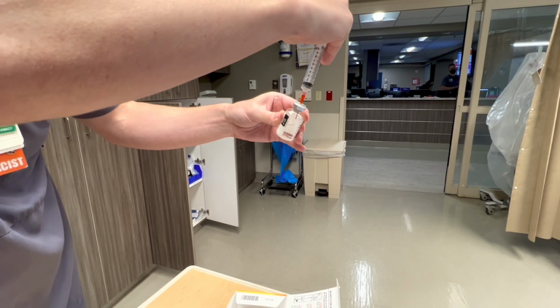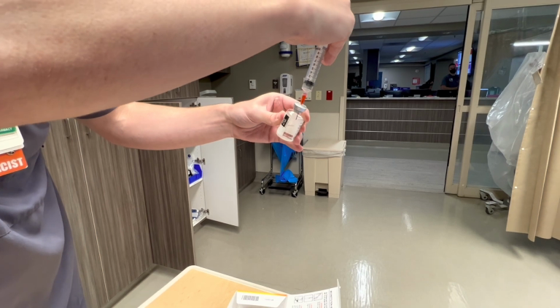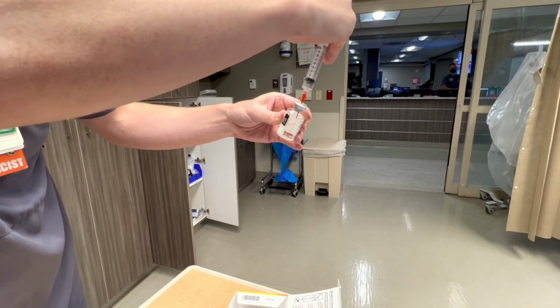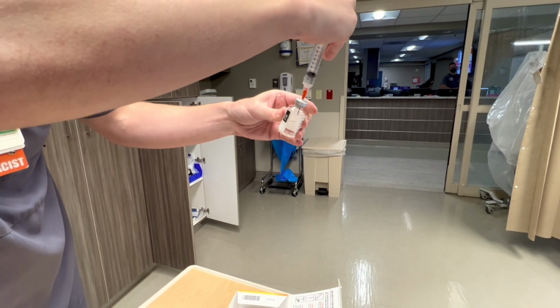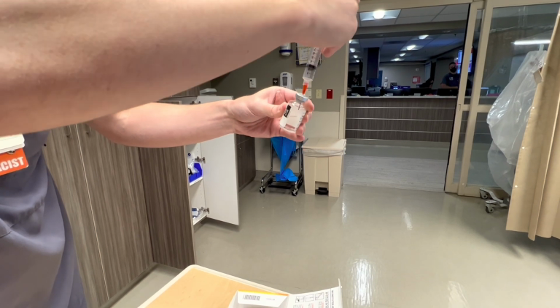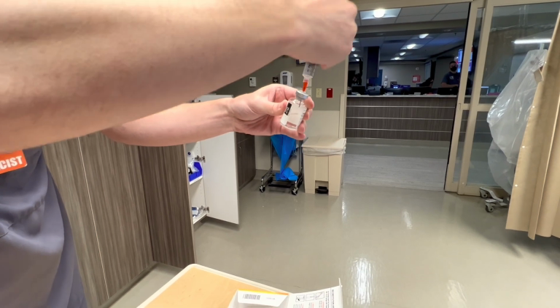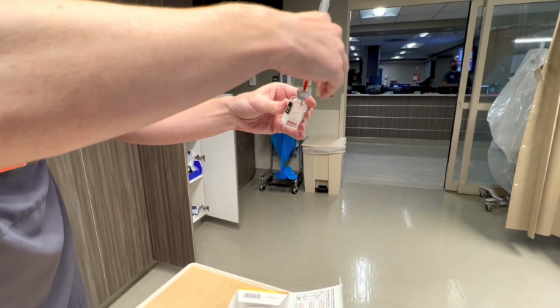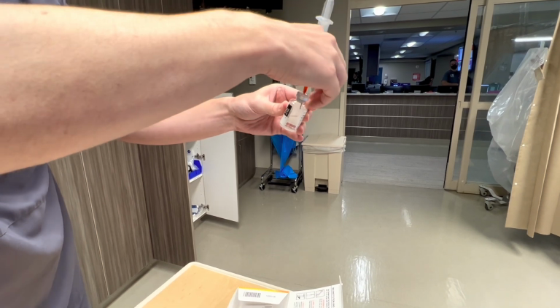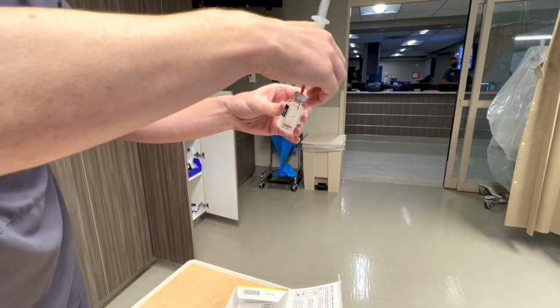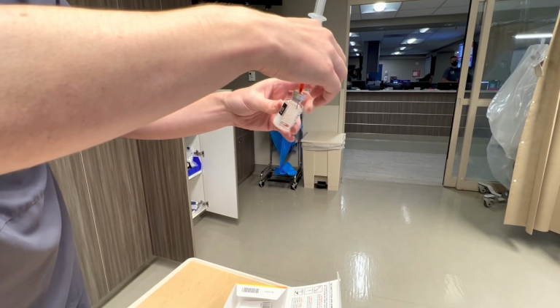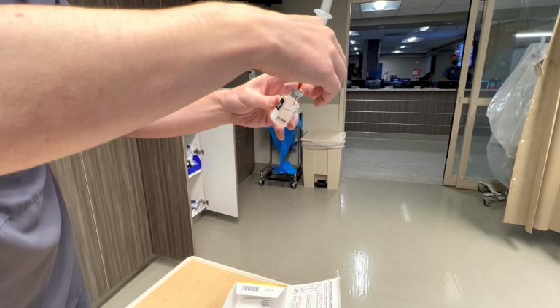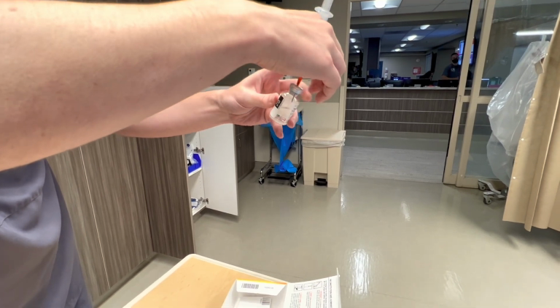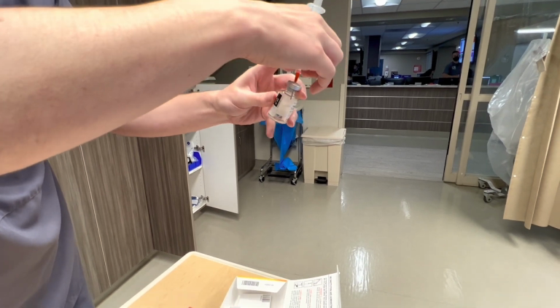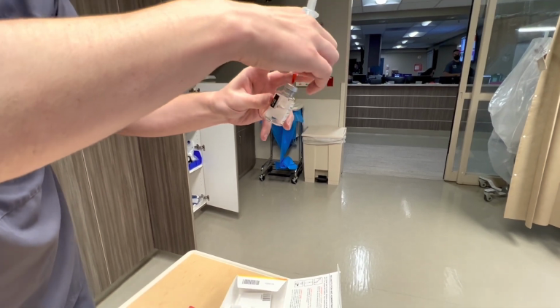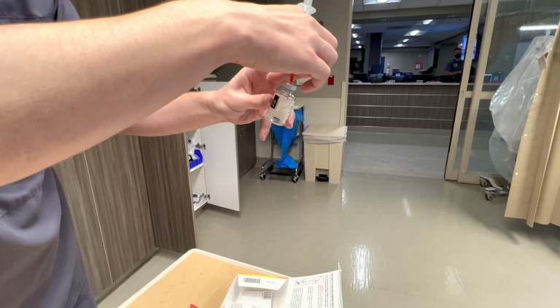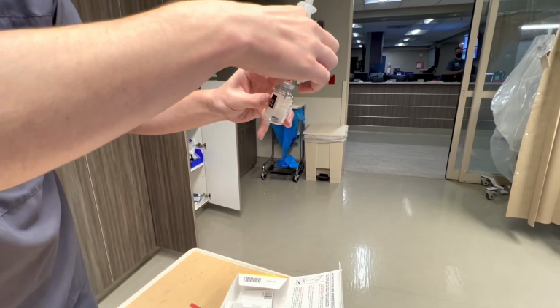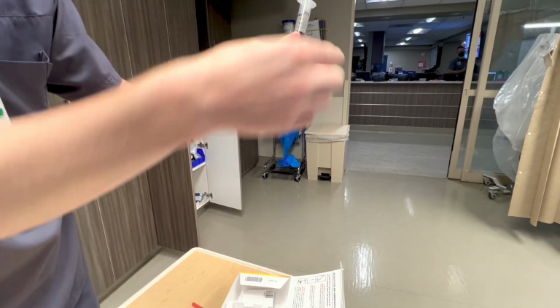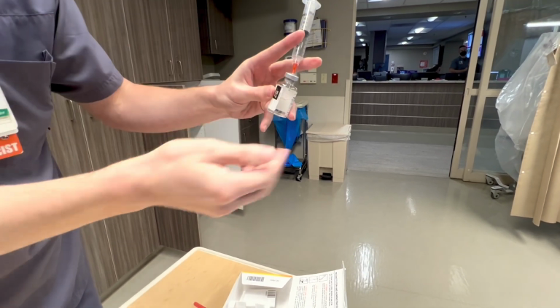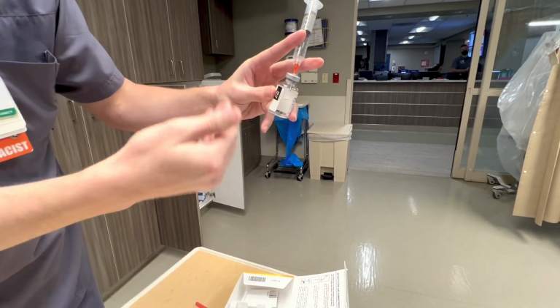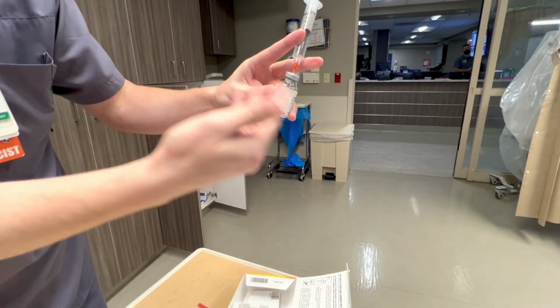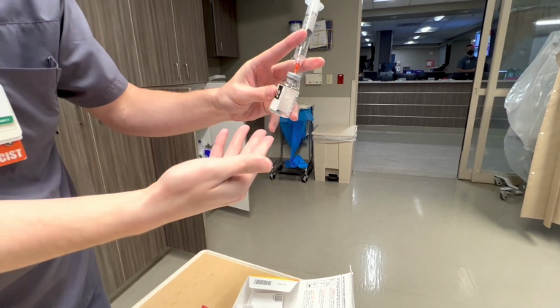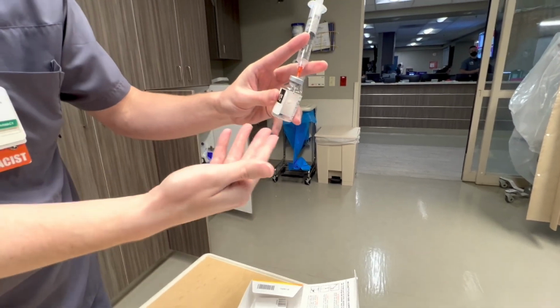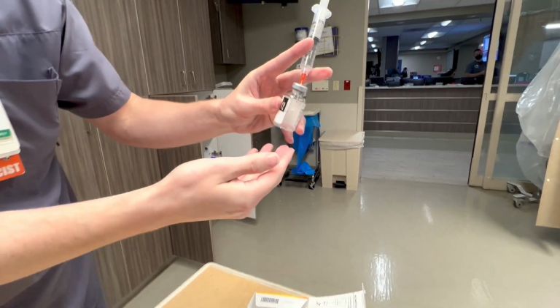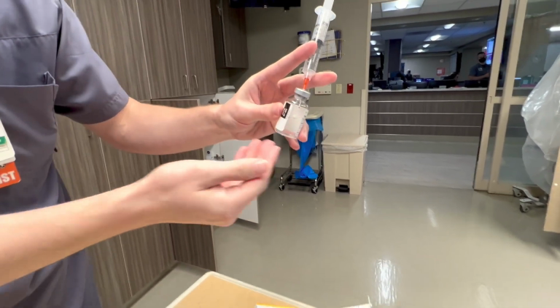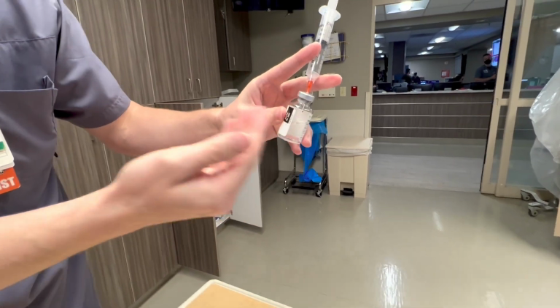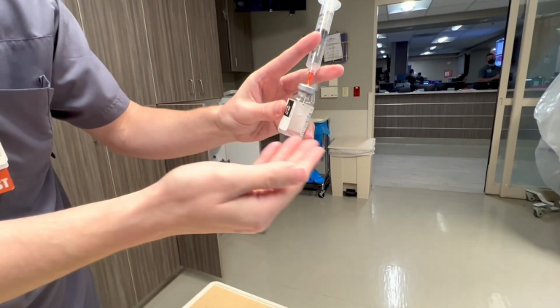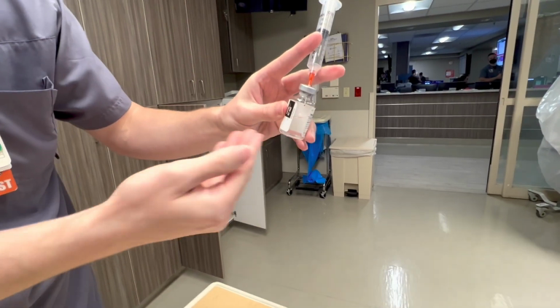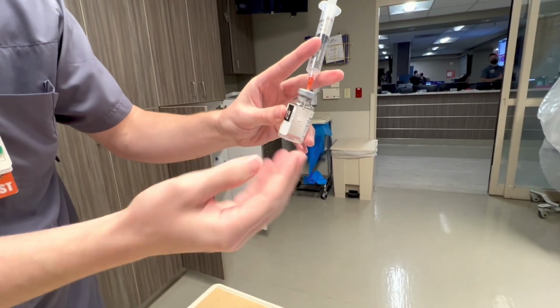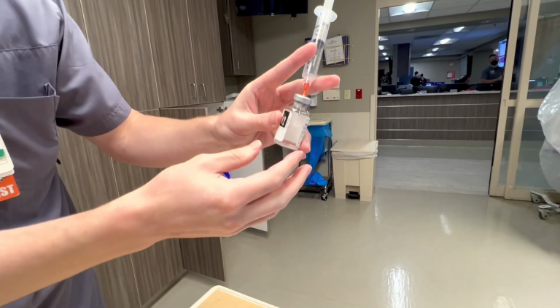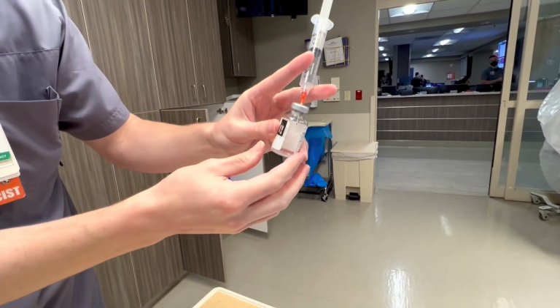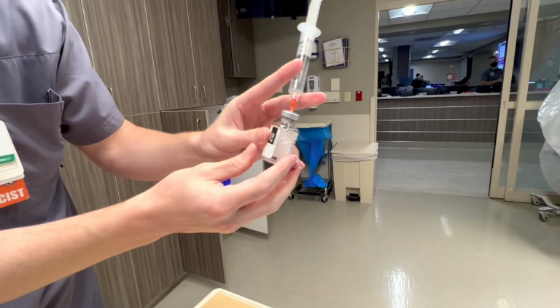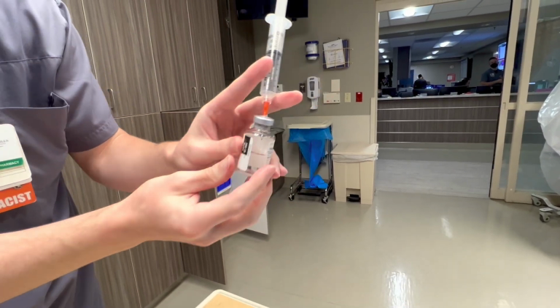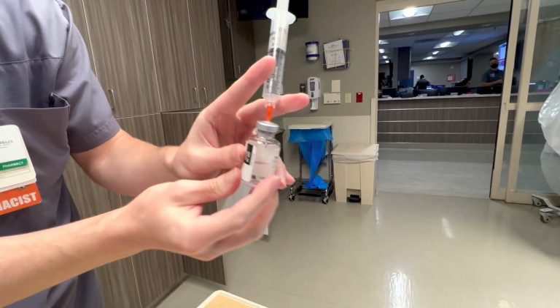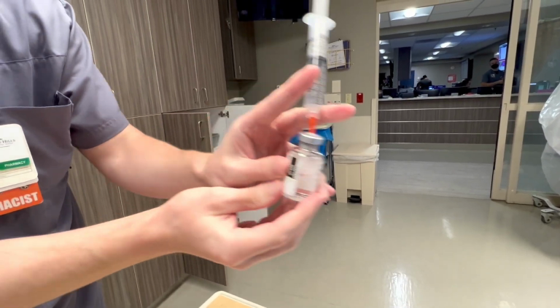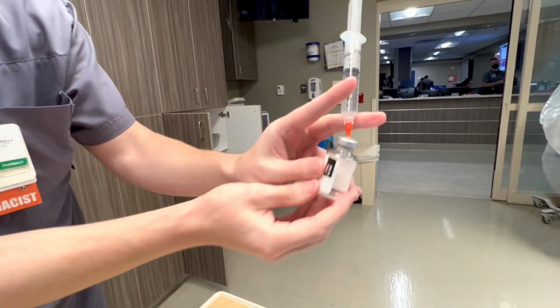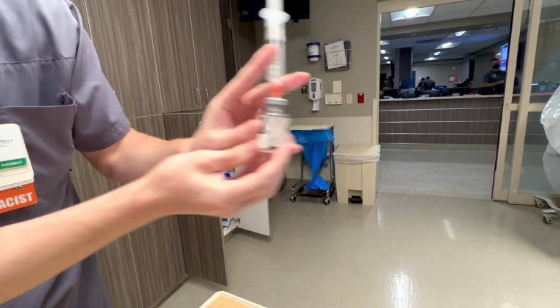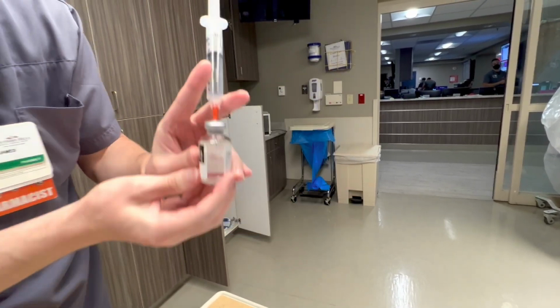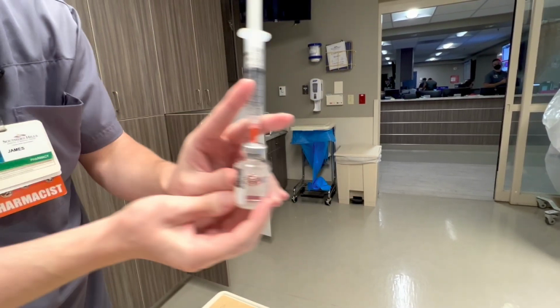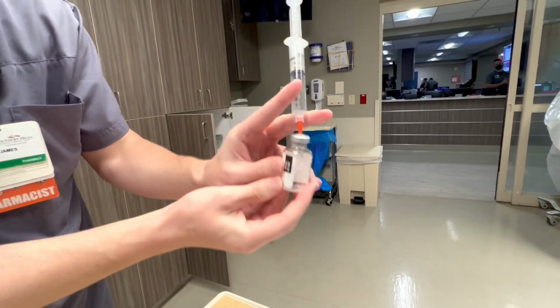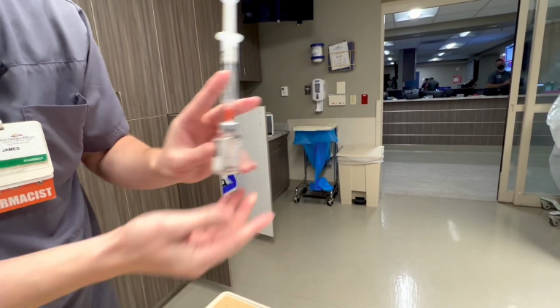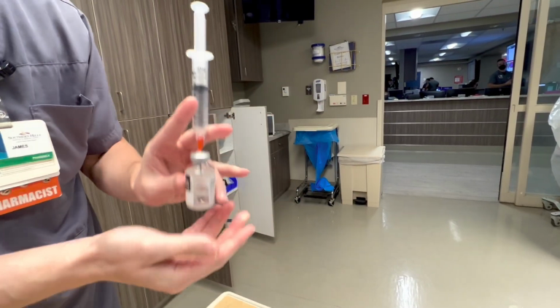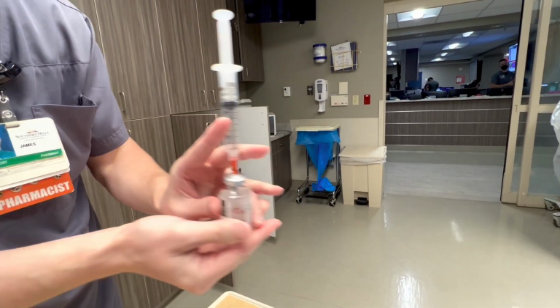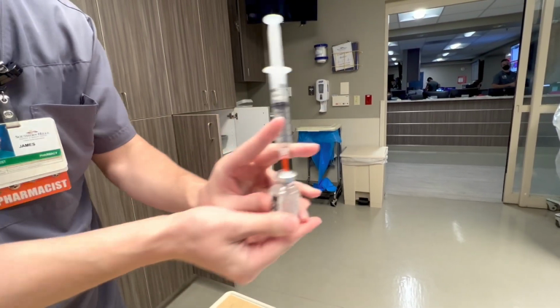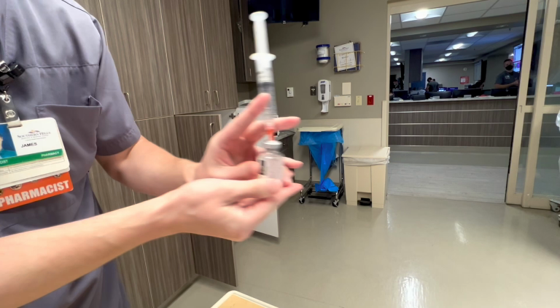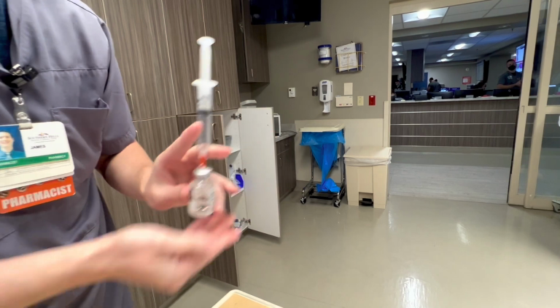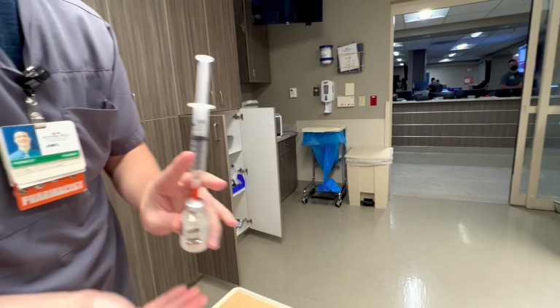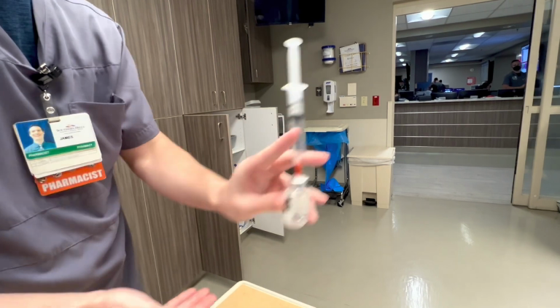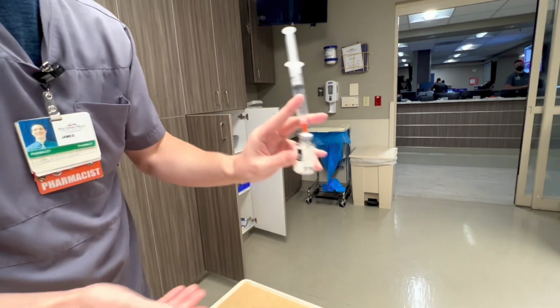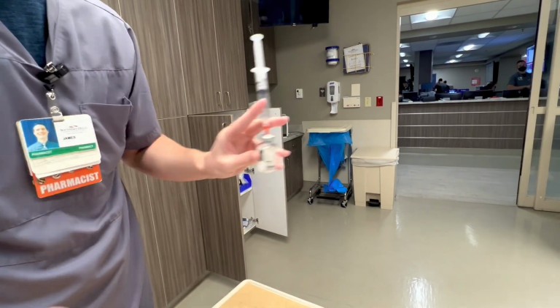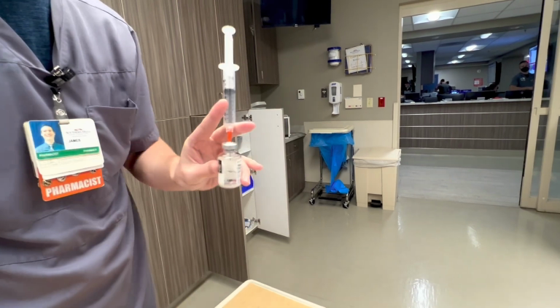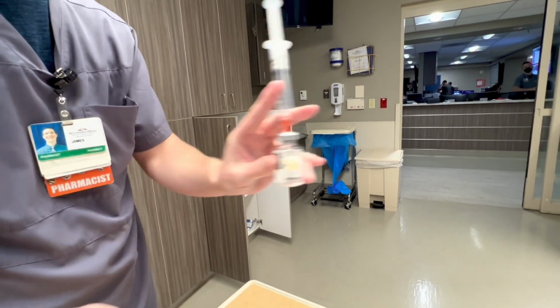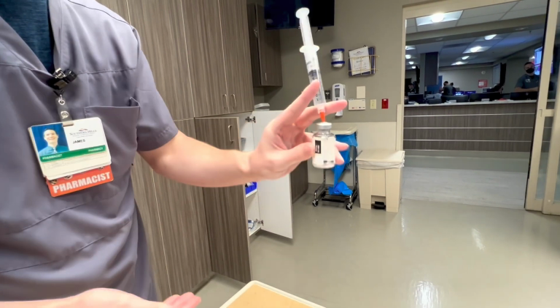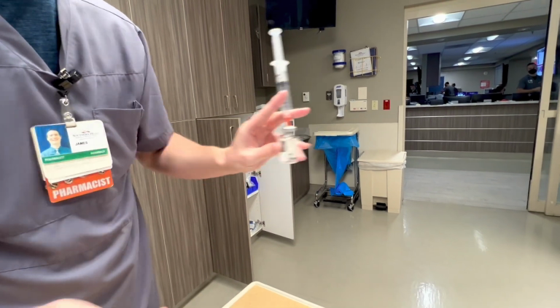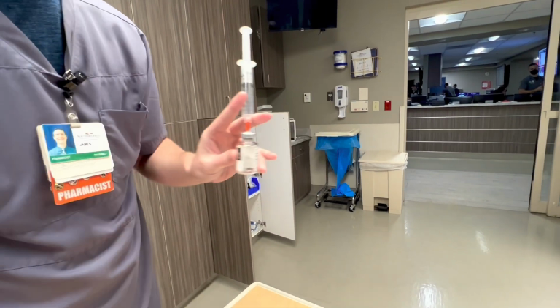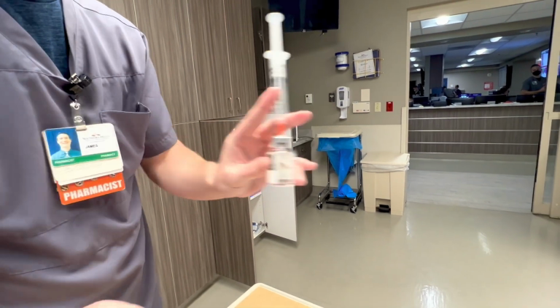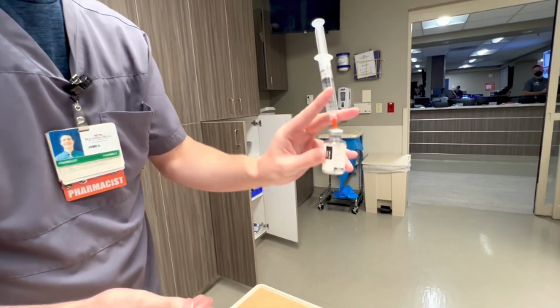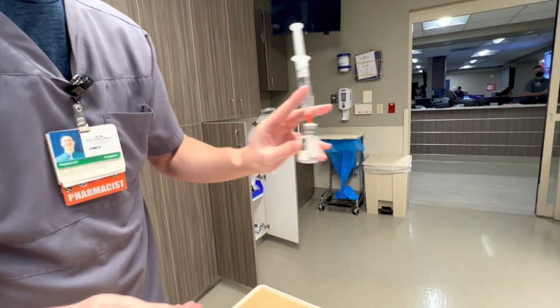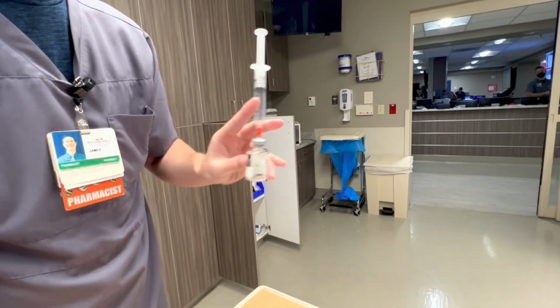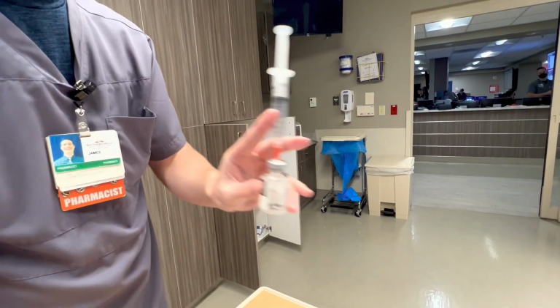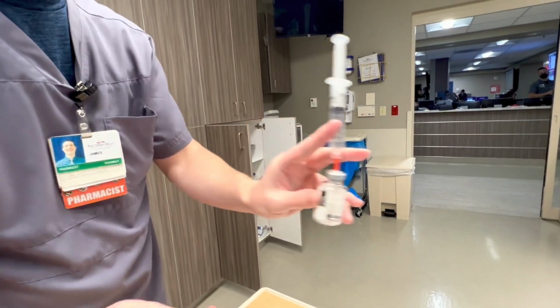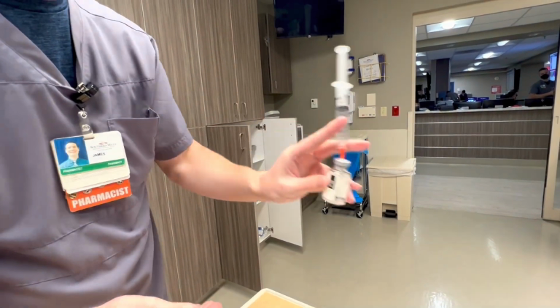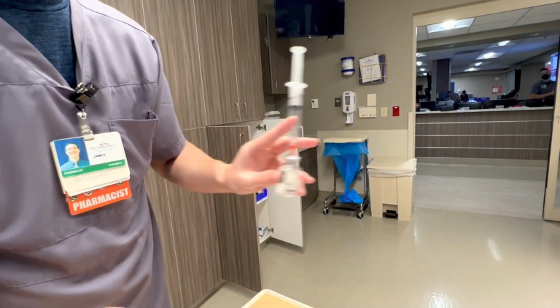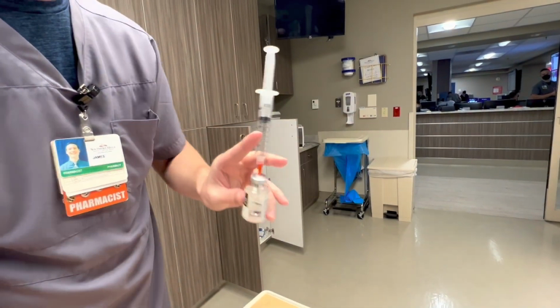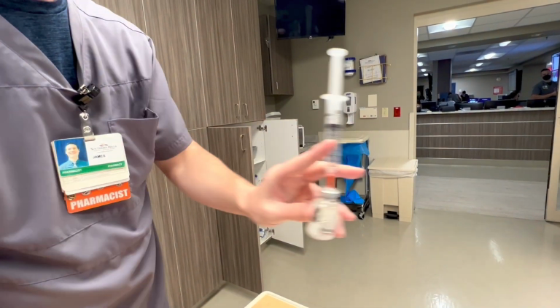Then it'll be a little foamy. This has already been mixed, so it's already clear, but it'll be foamy when you first mix it. Just gently swirl for about 30 seconds.